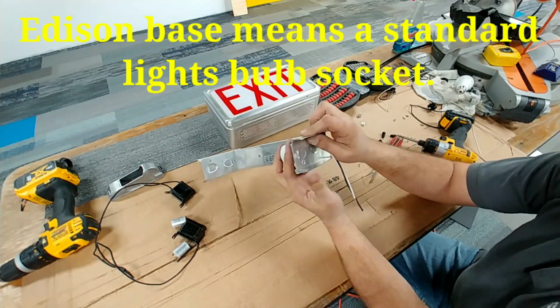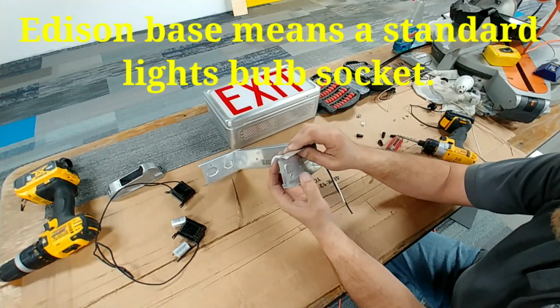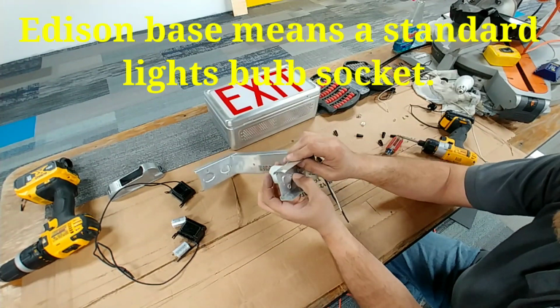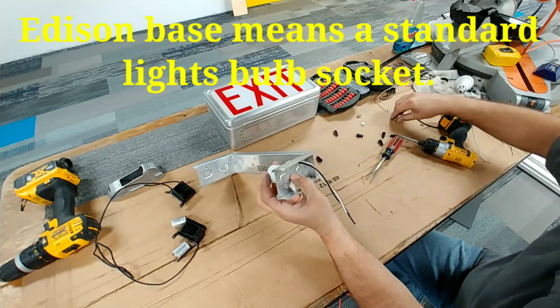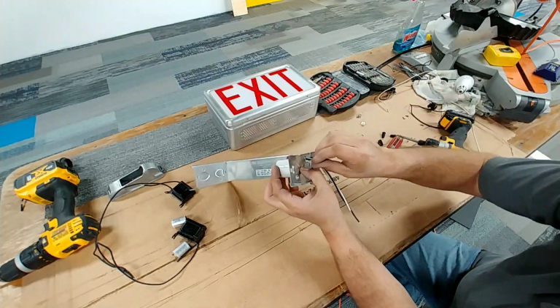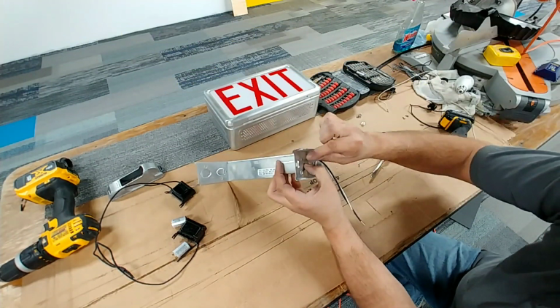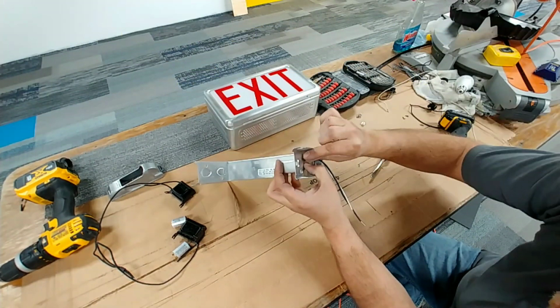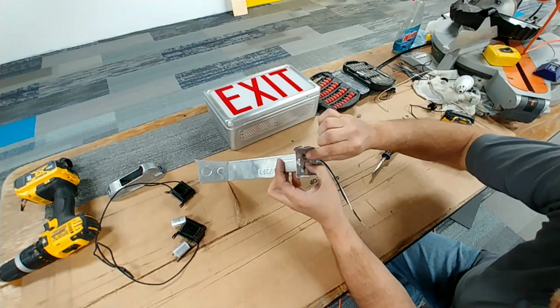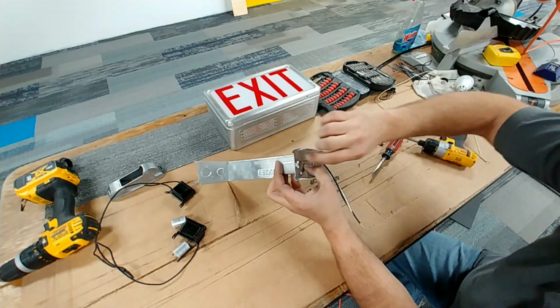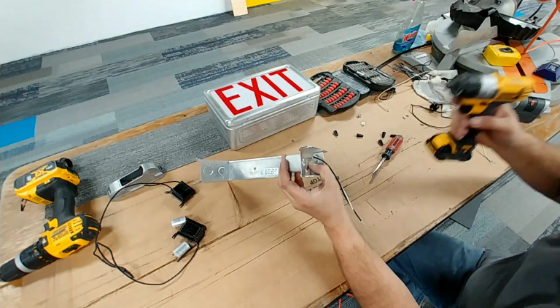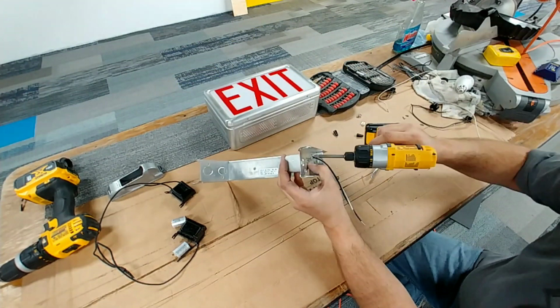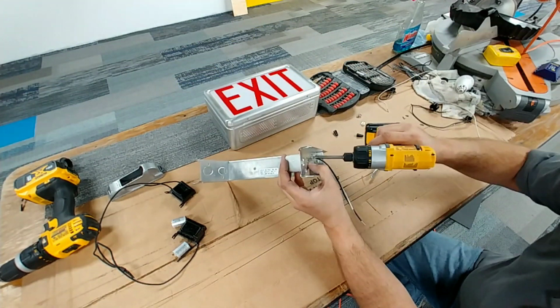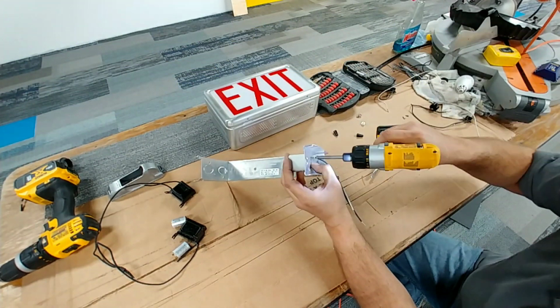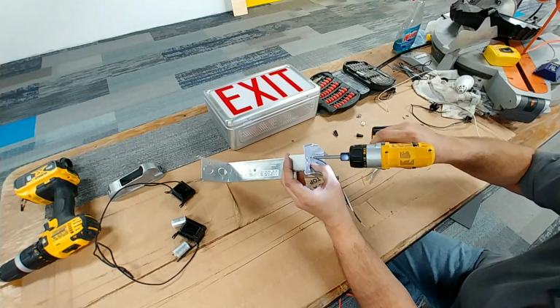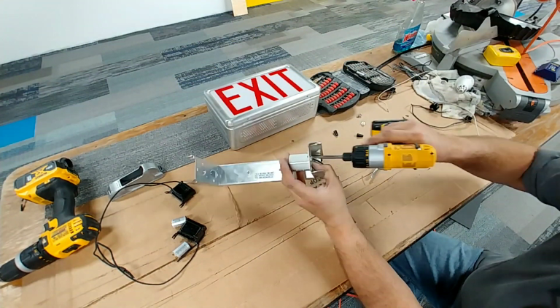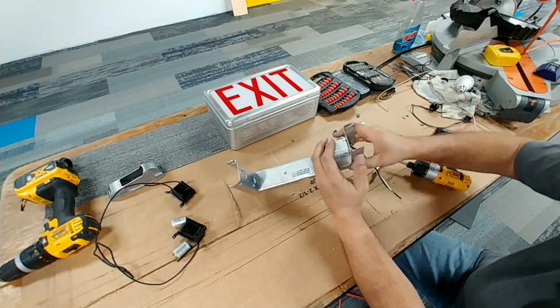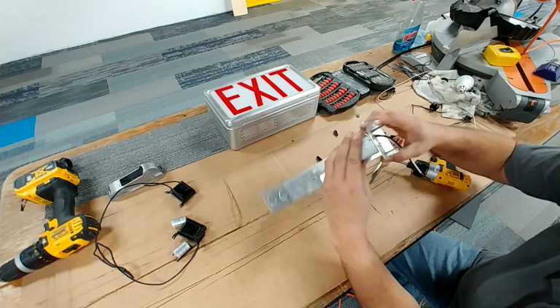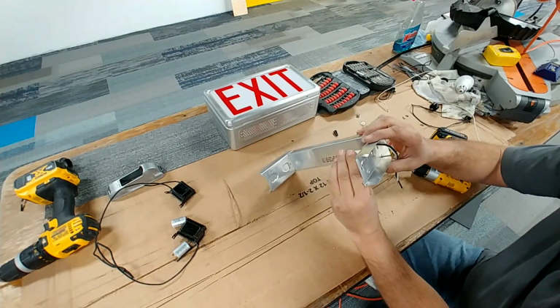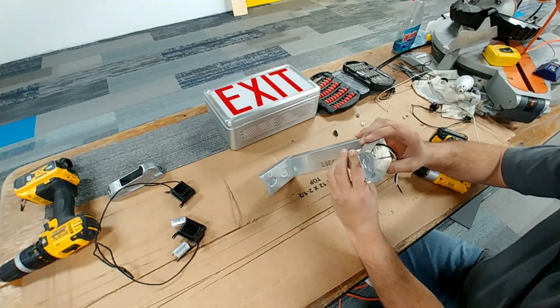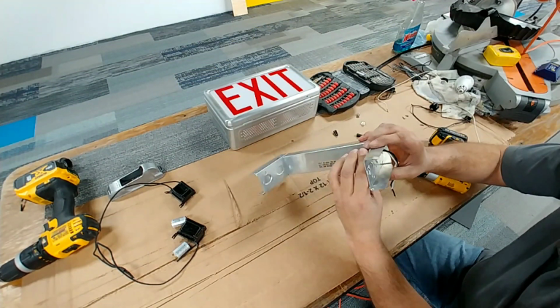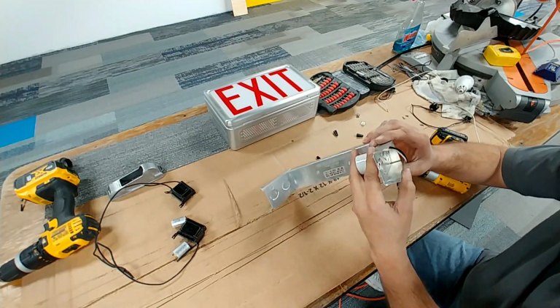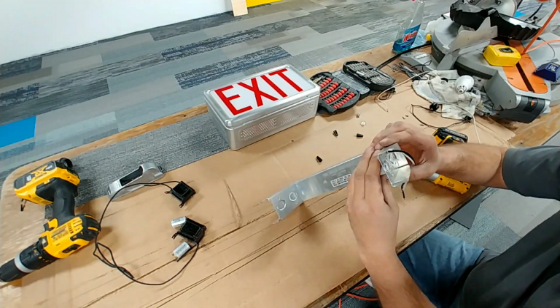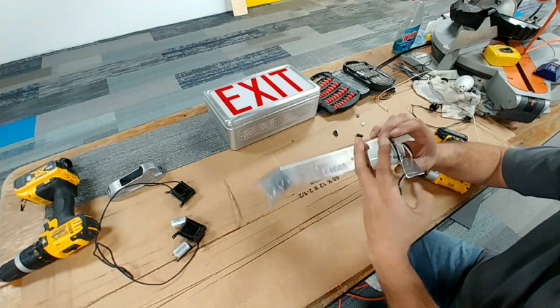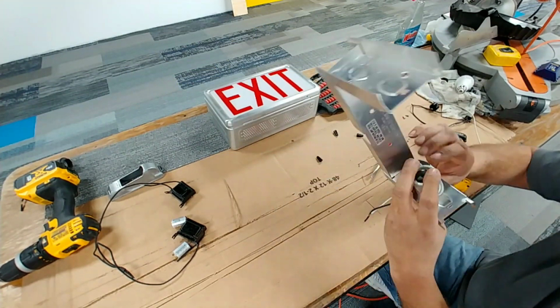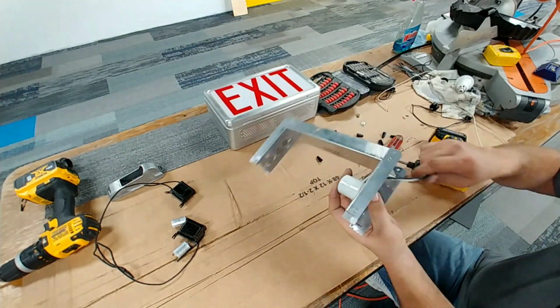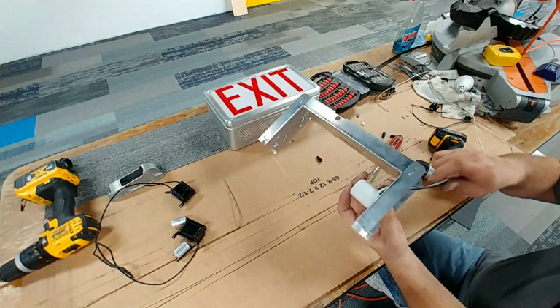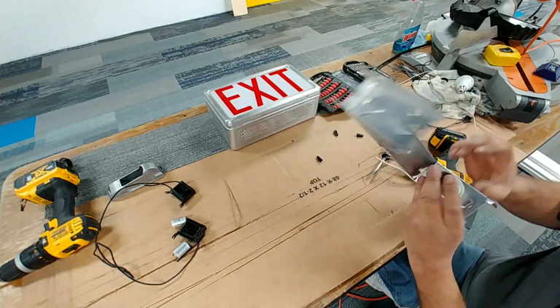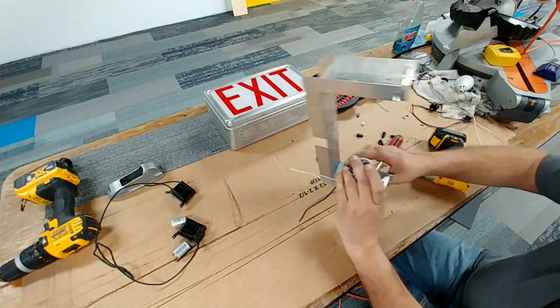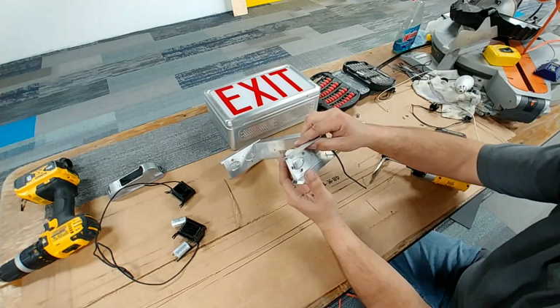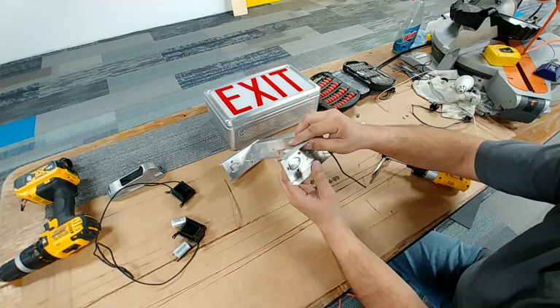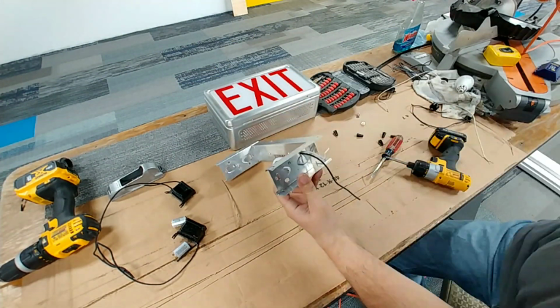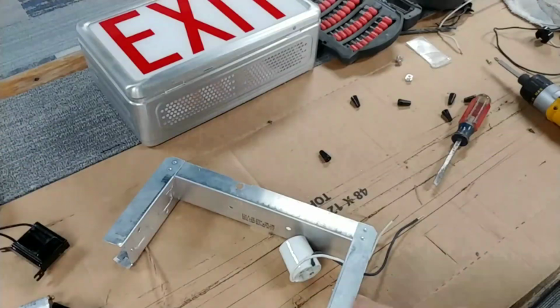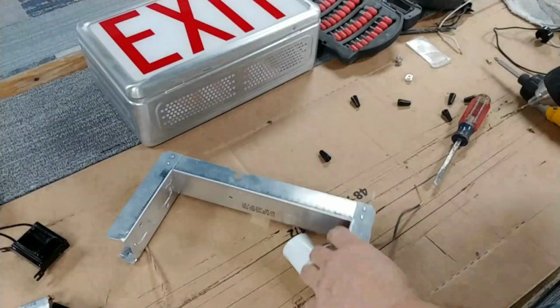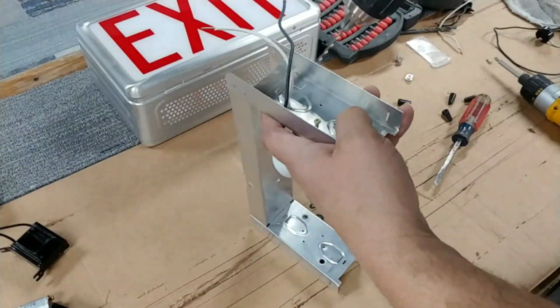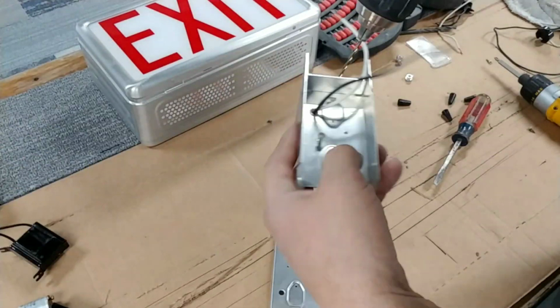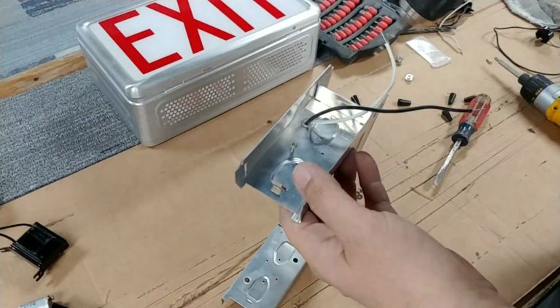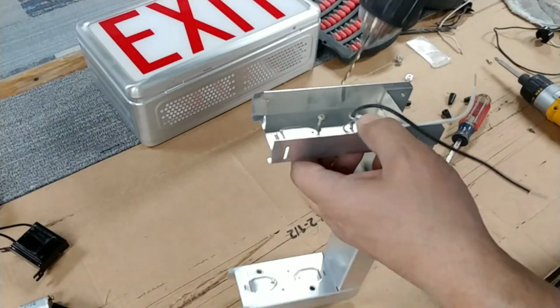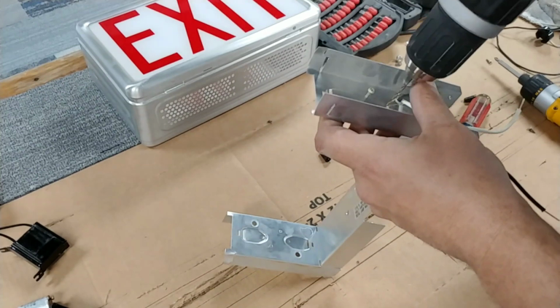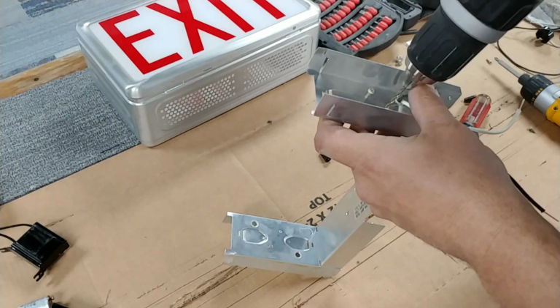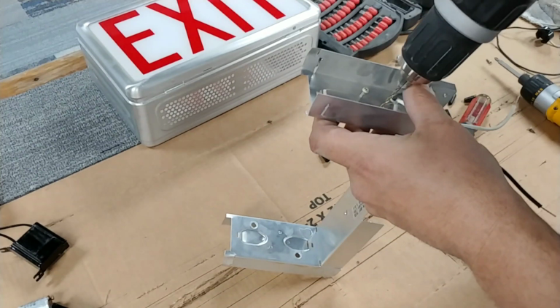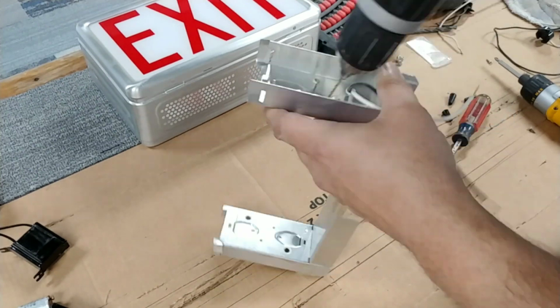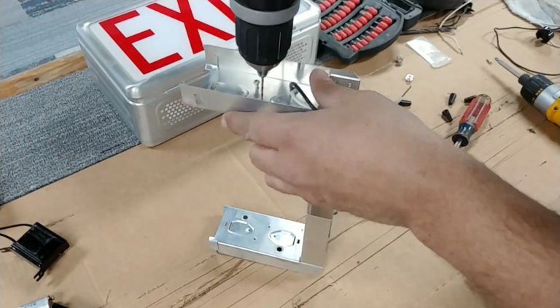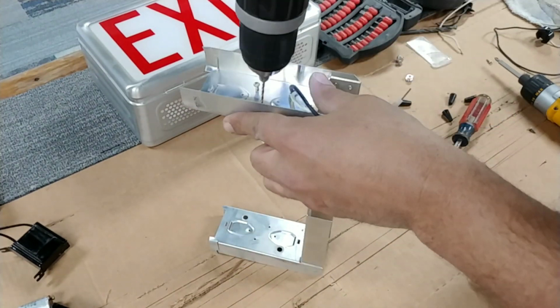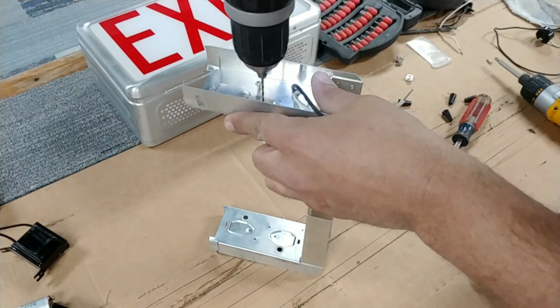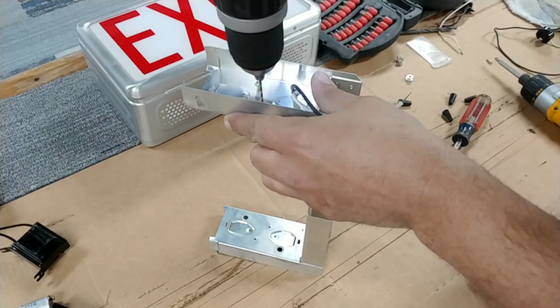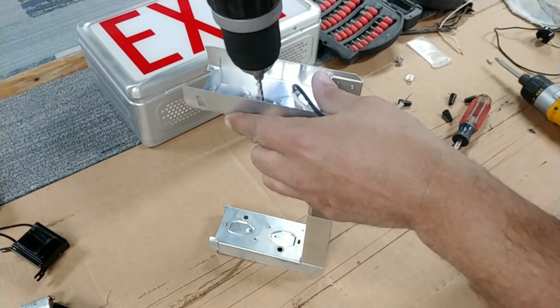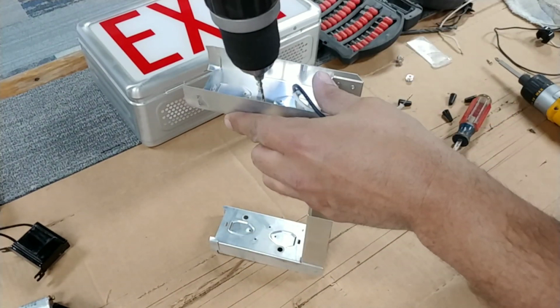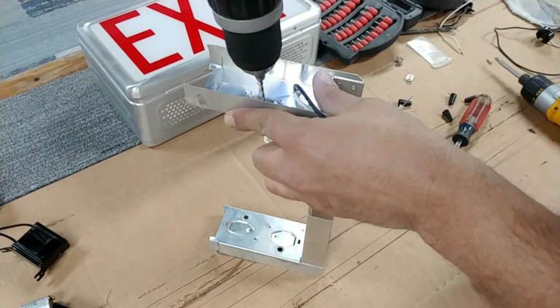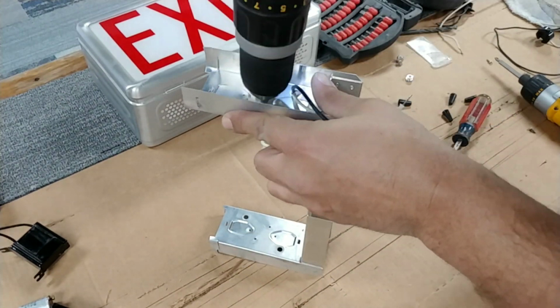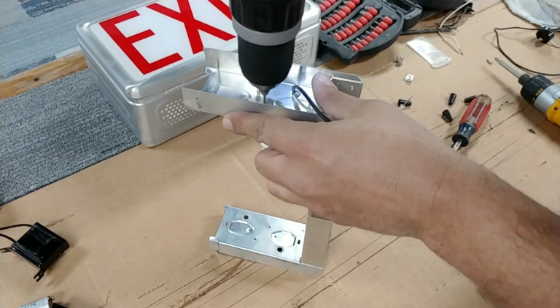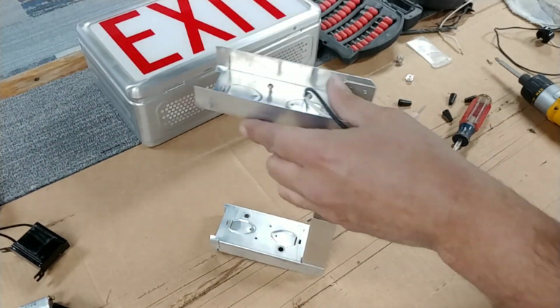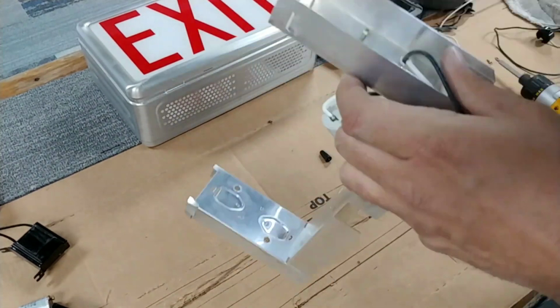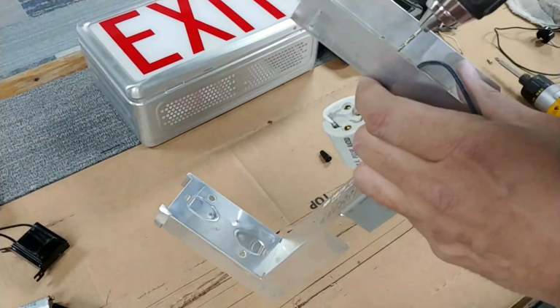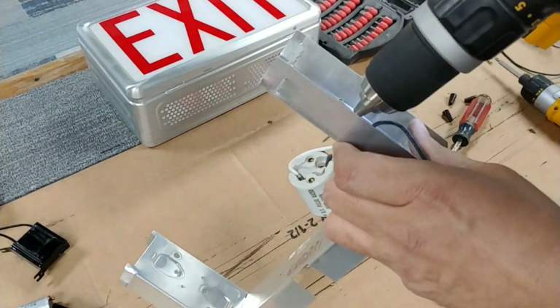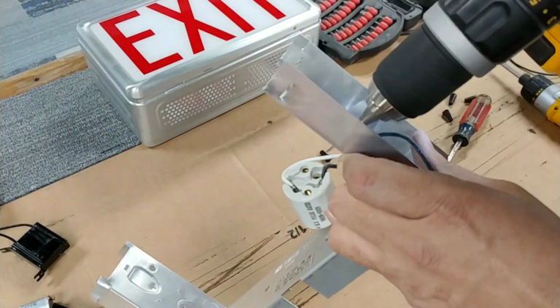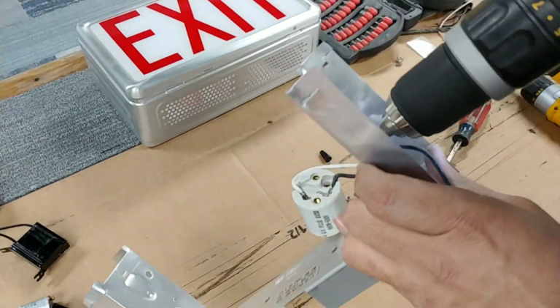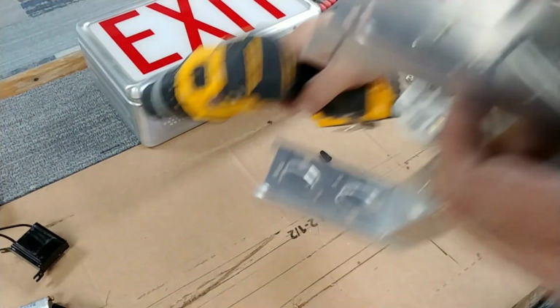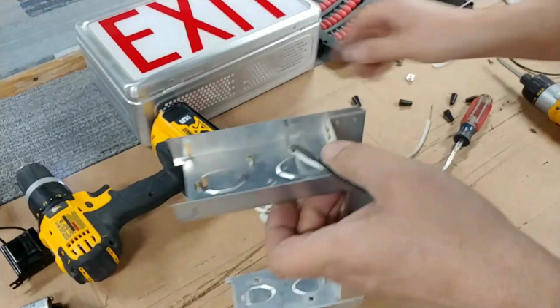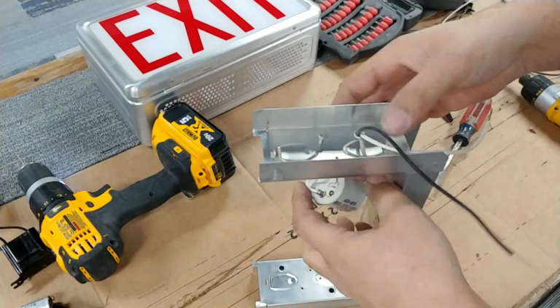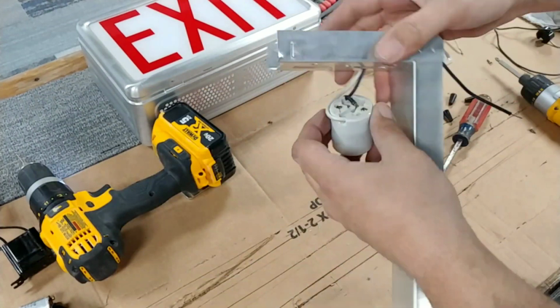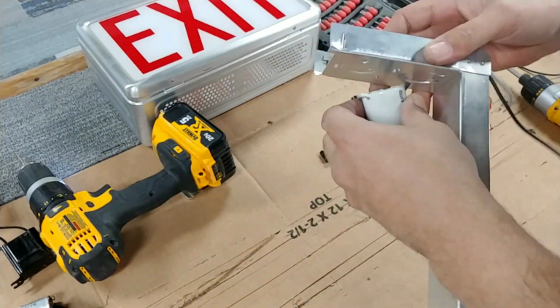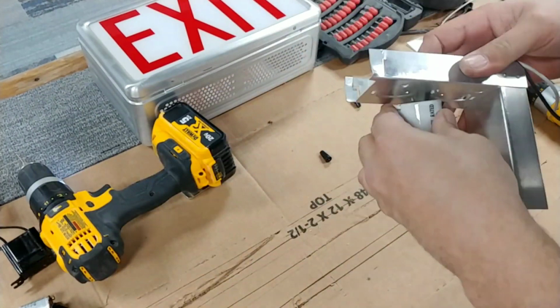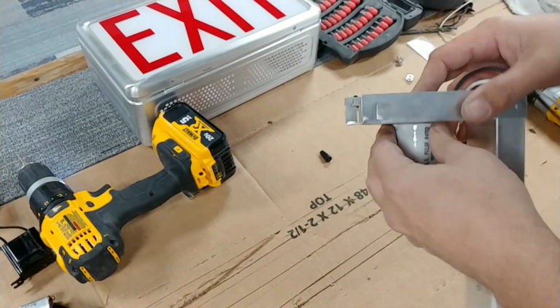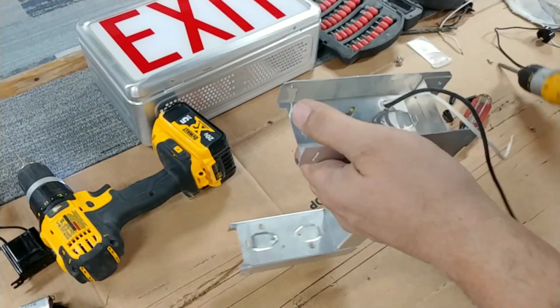What you see here is me putting in an Edison based light socket — I will have a link in the description below, I got that off of Amazon. It's really quick and easy to install and it's already pre-wired.